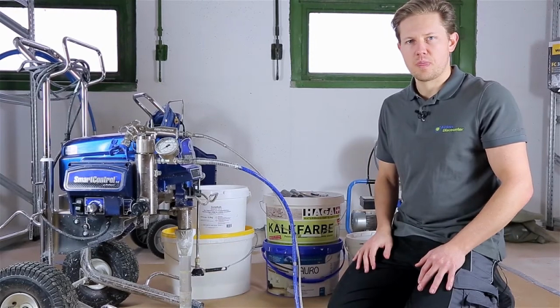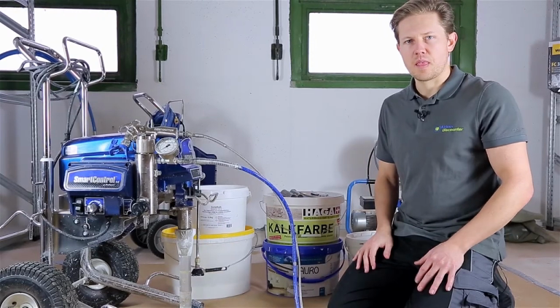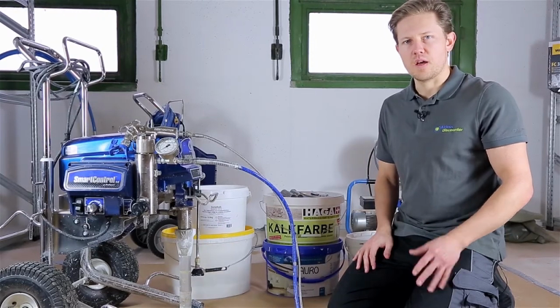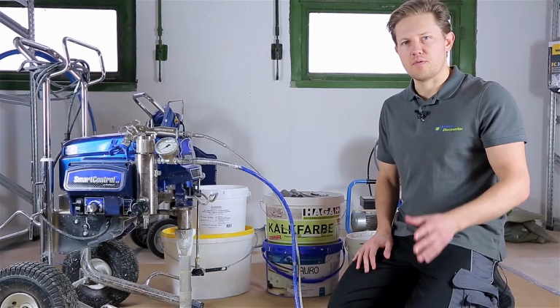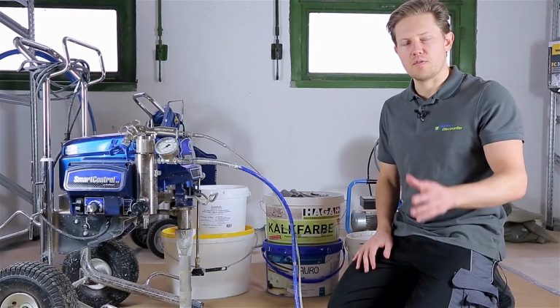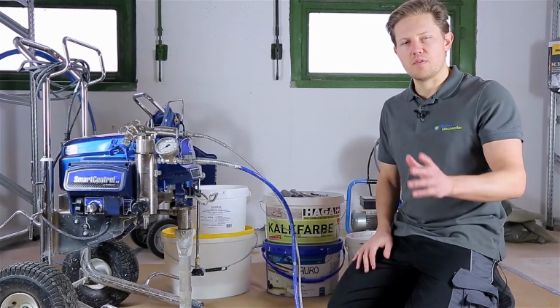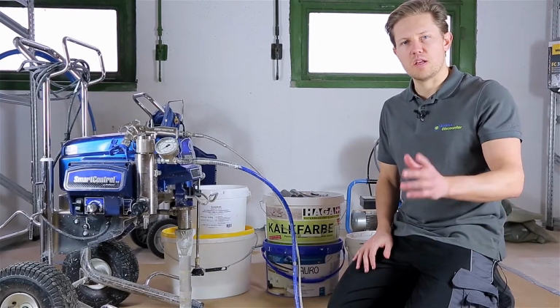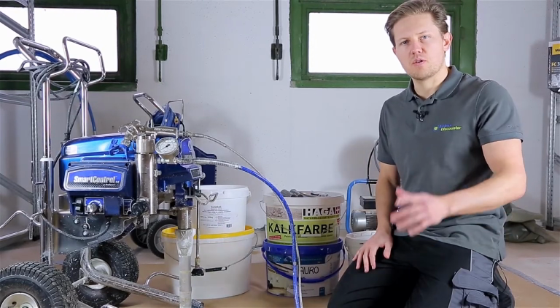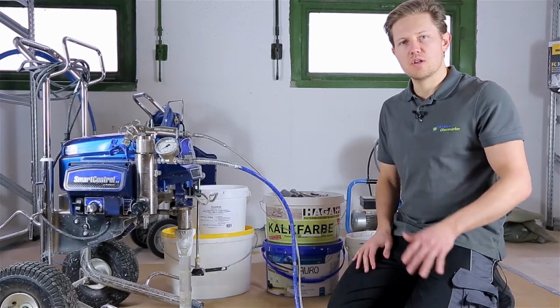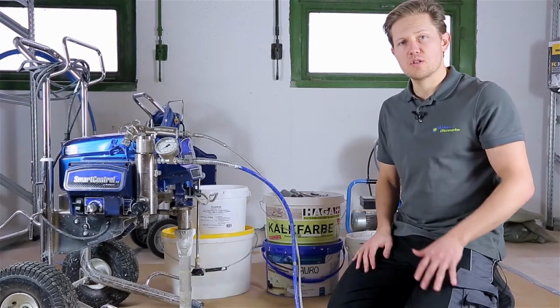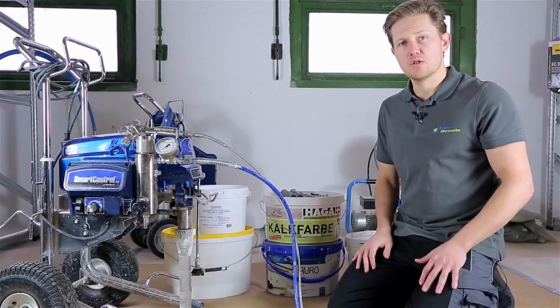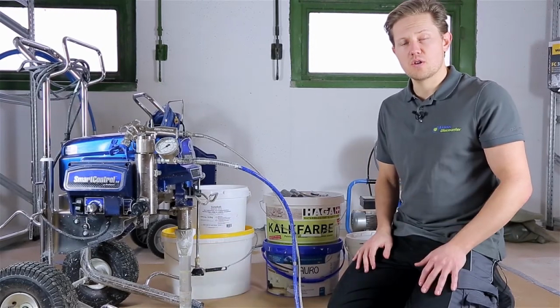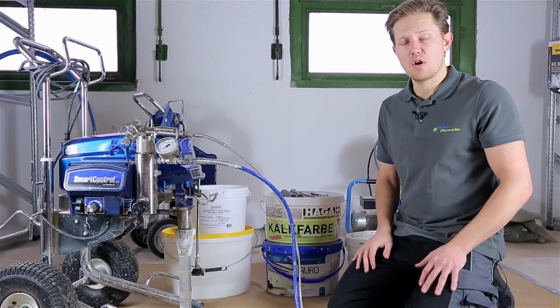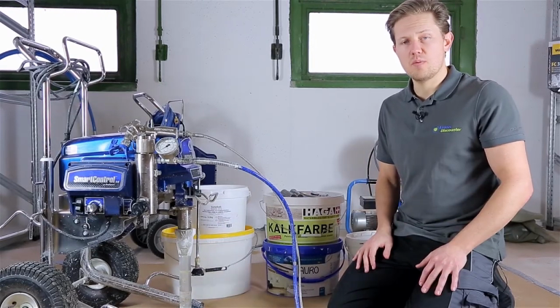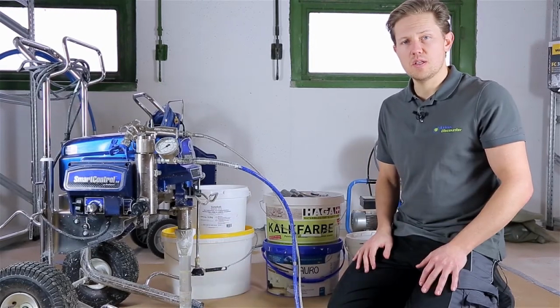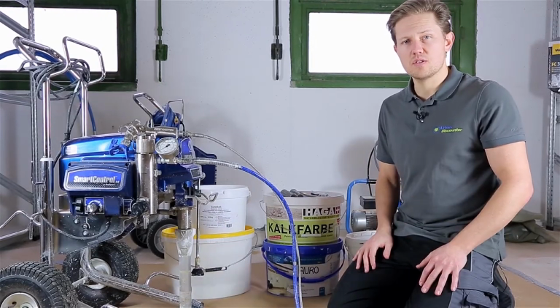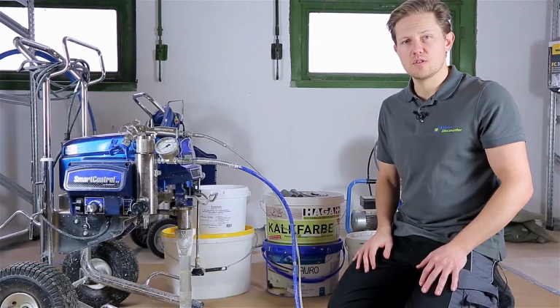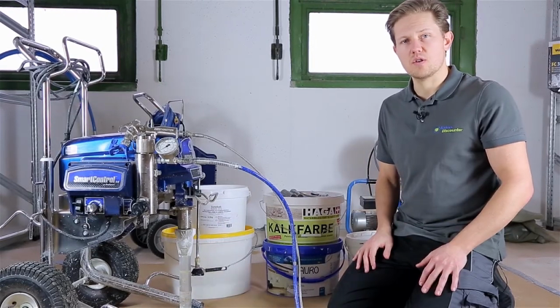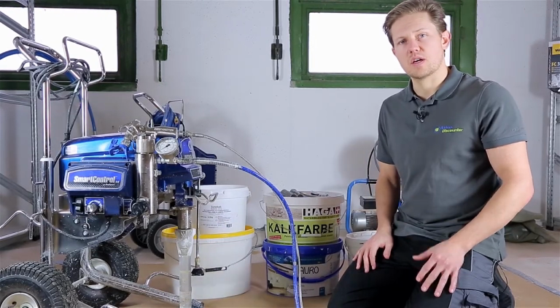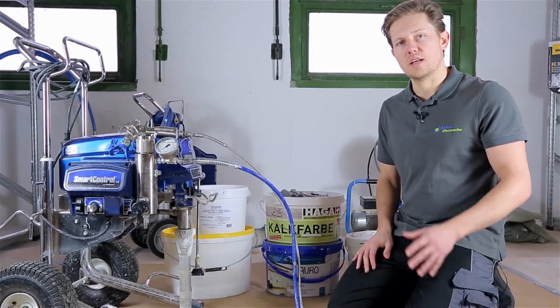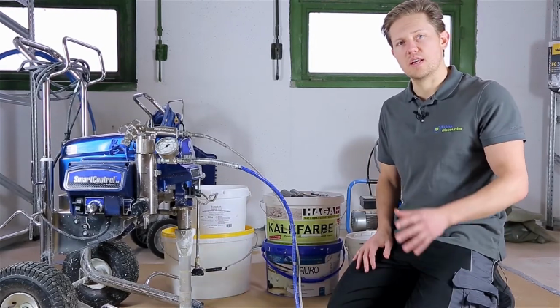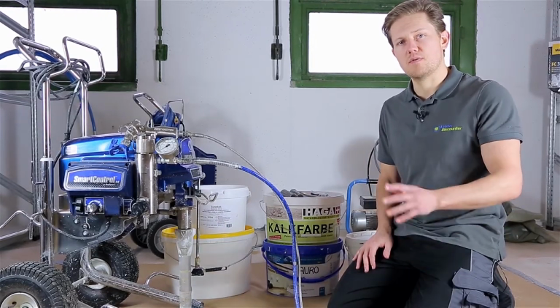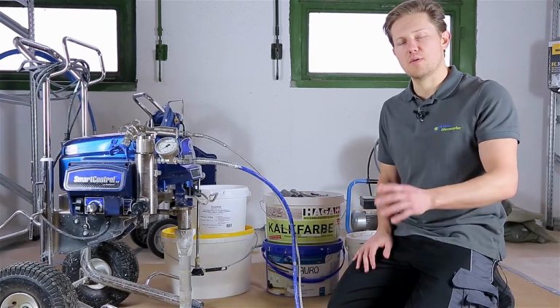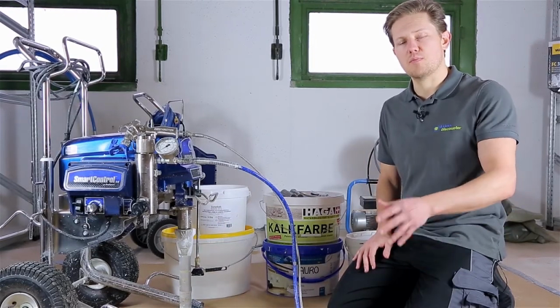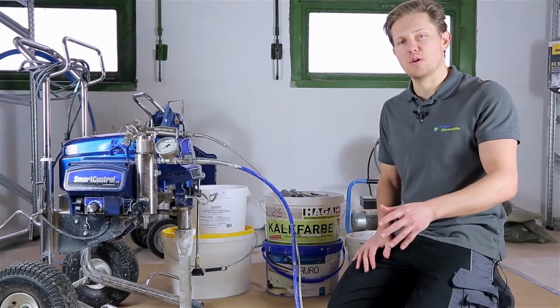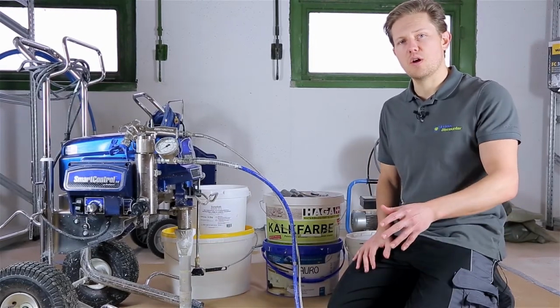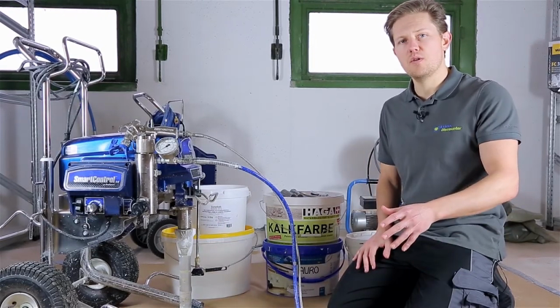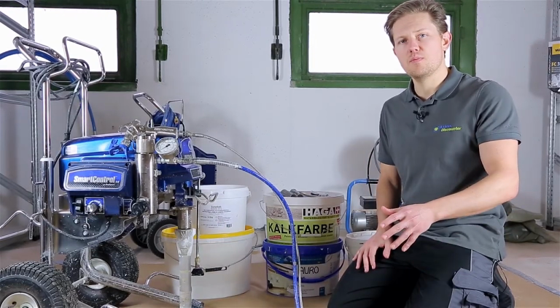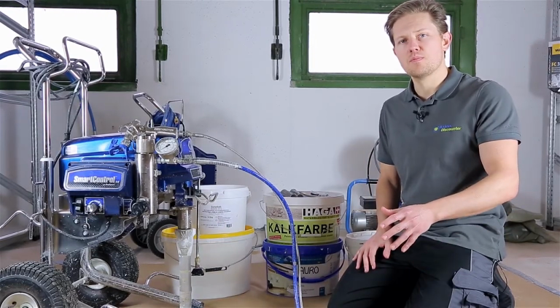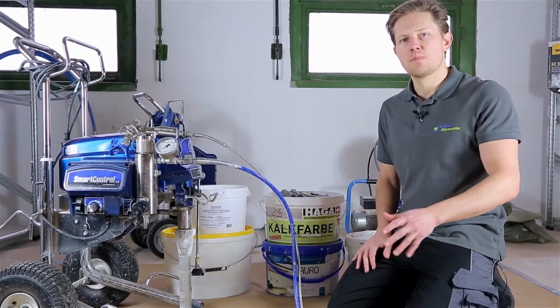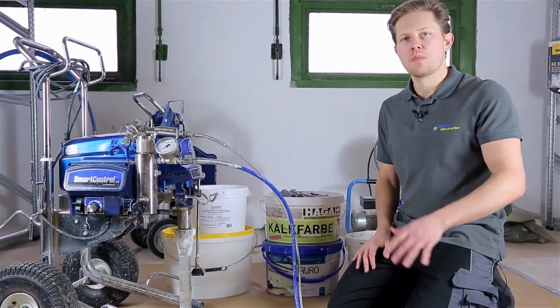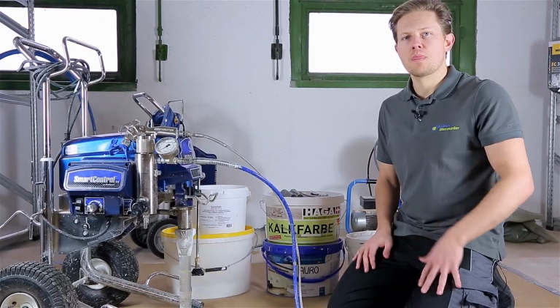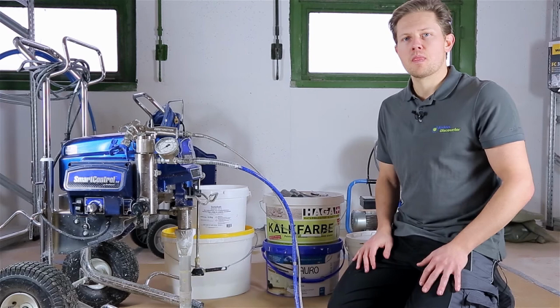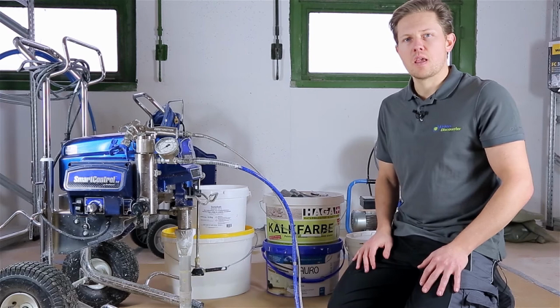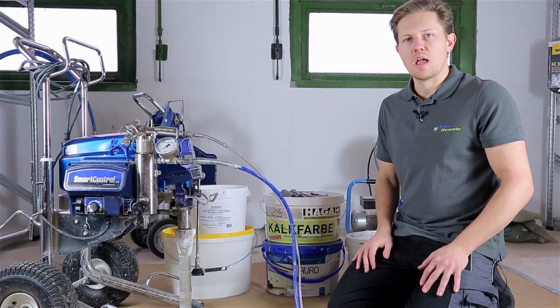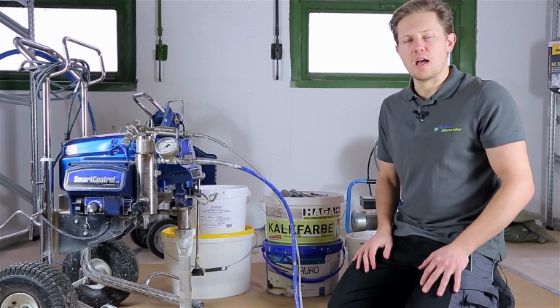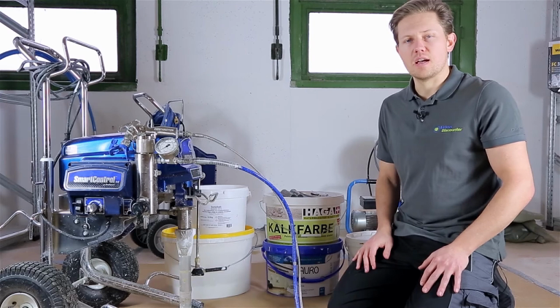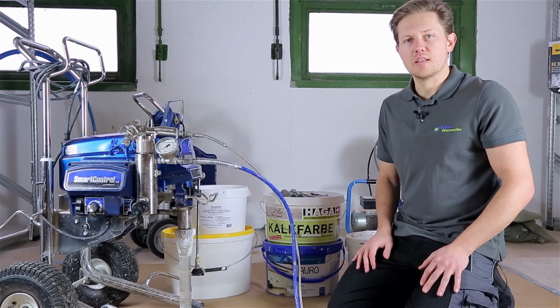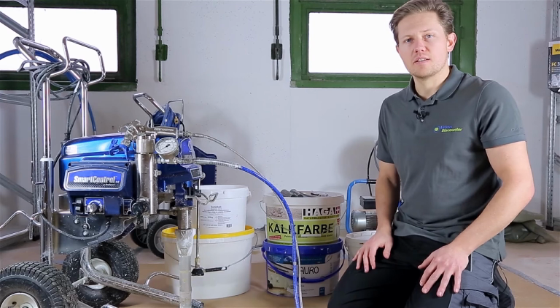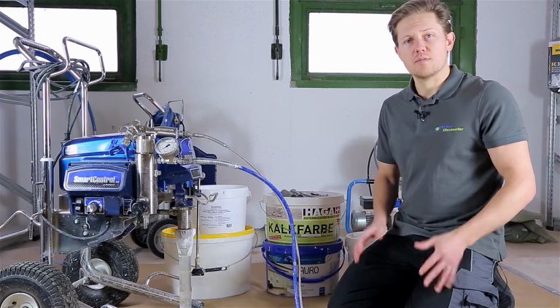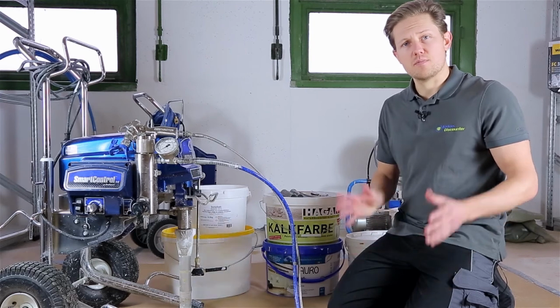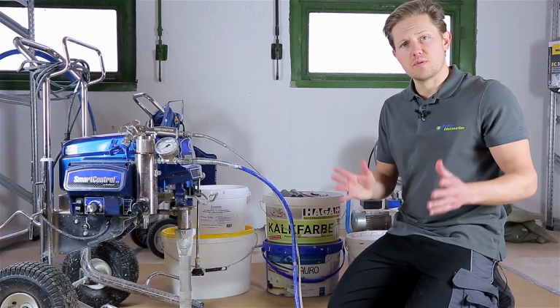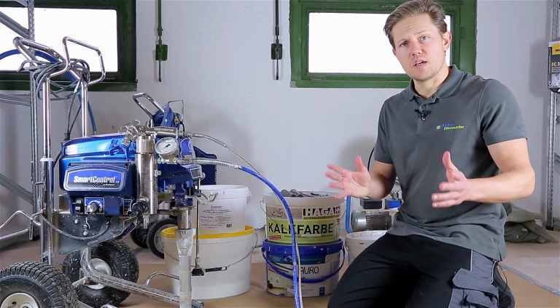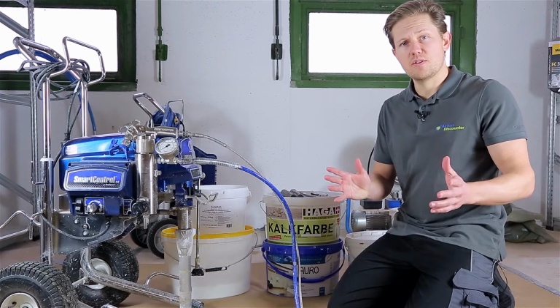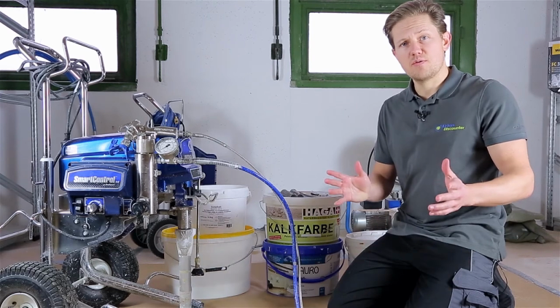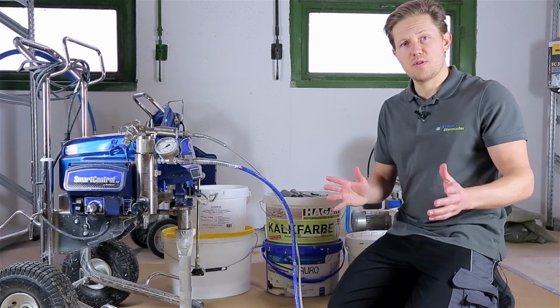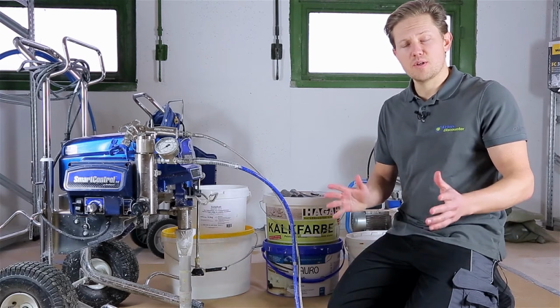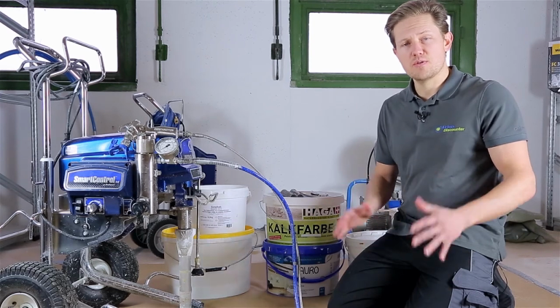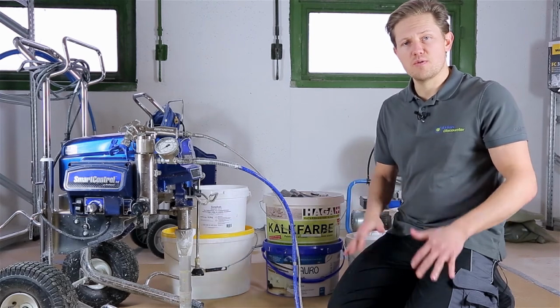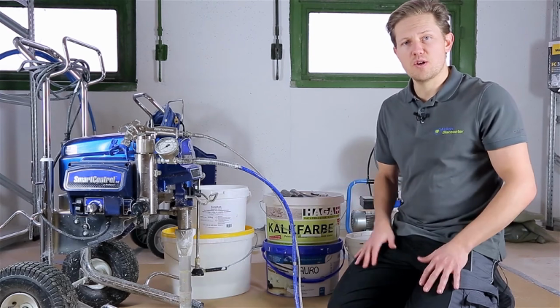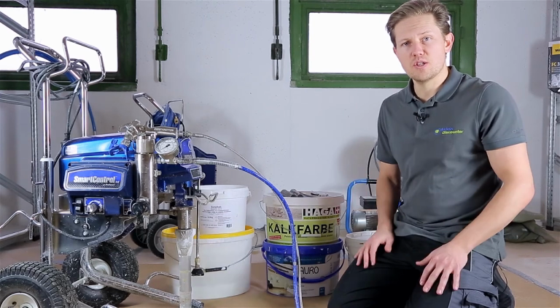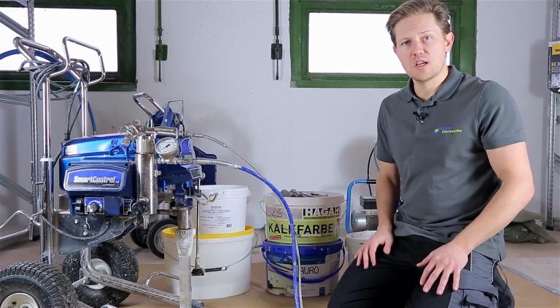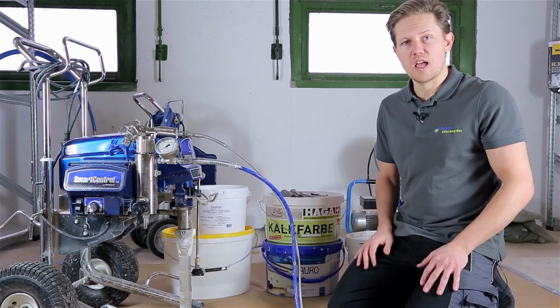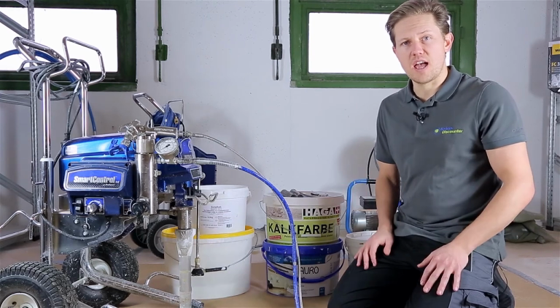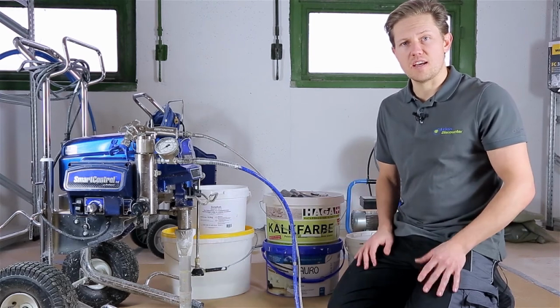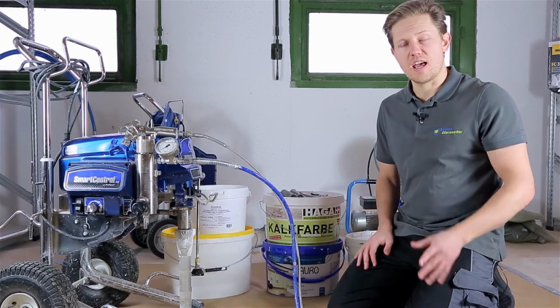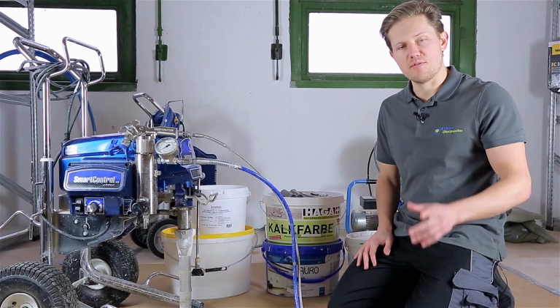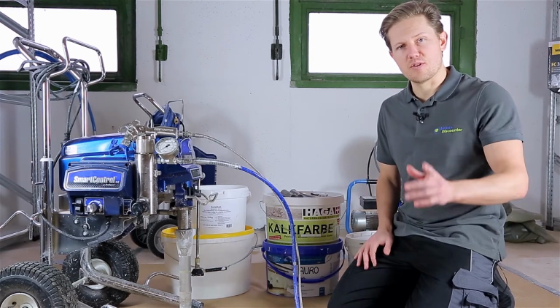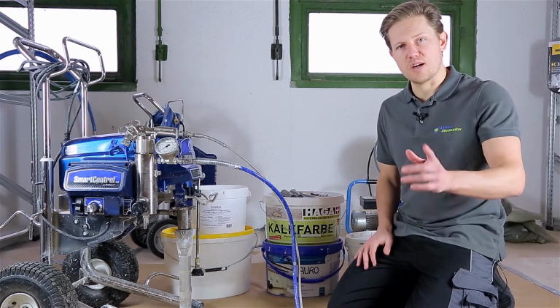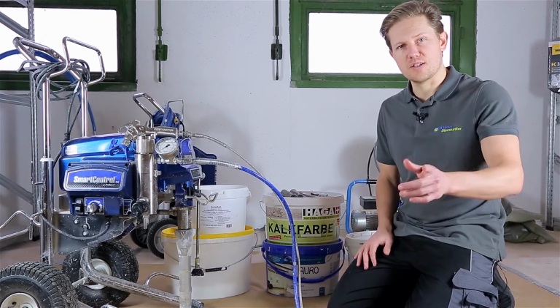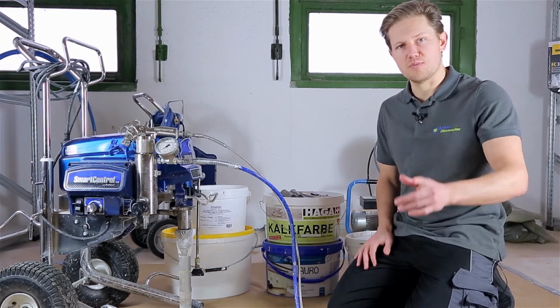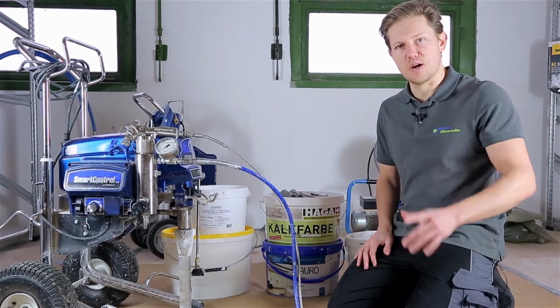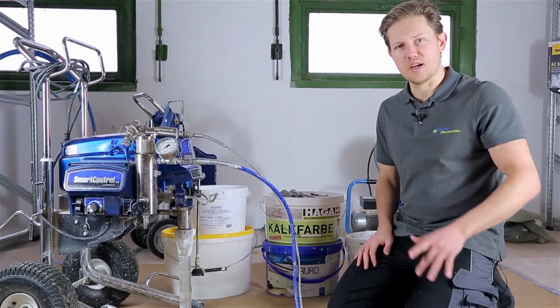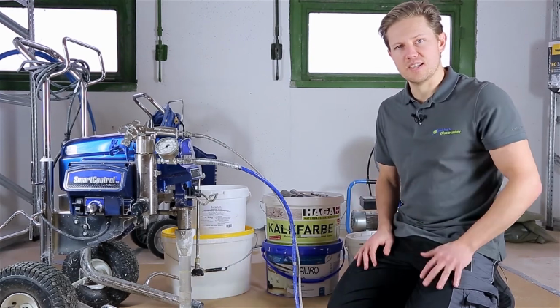If you have any questions or comments, you can leave them below. Thank you very much for watching and have a great day.